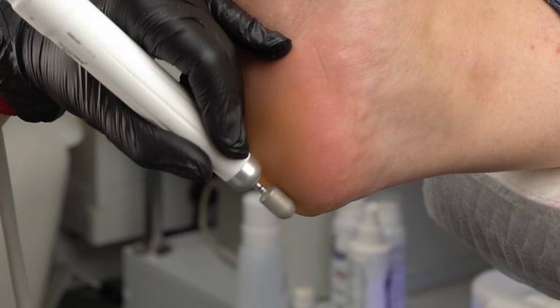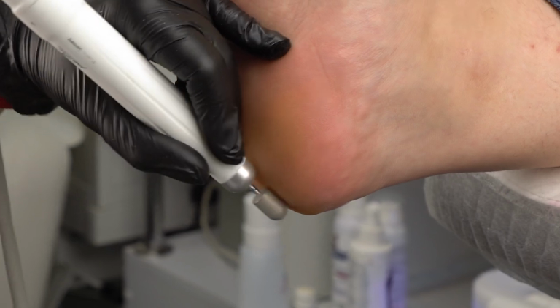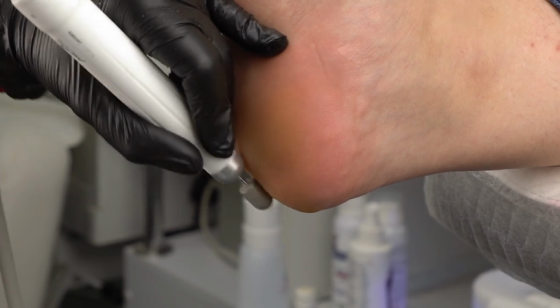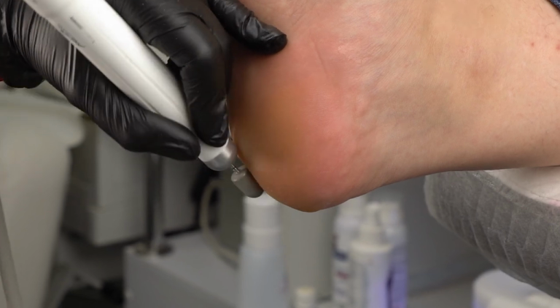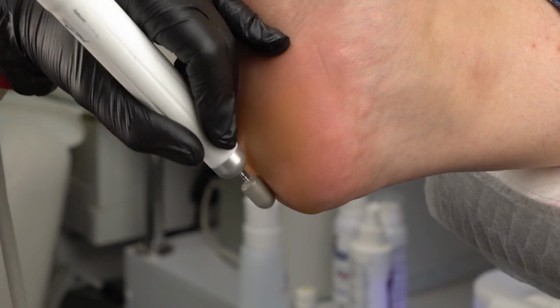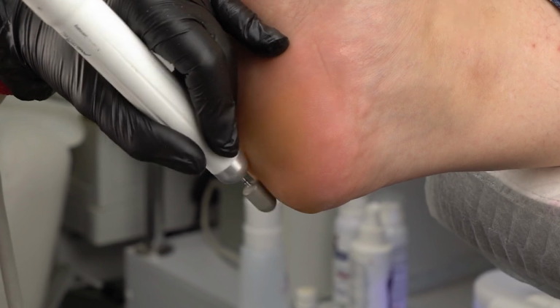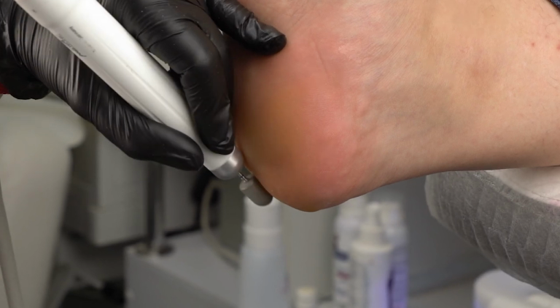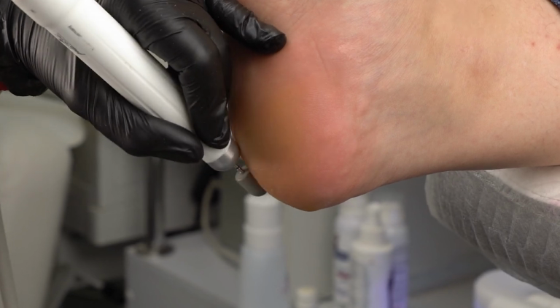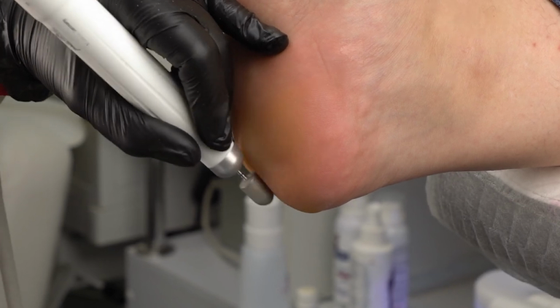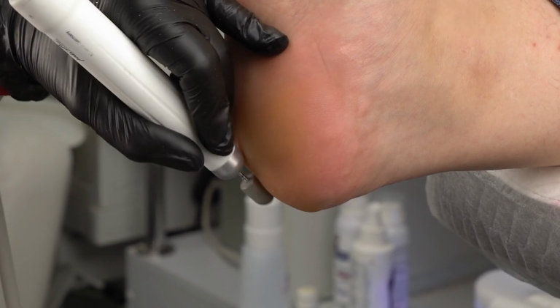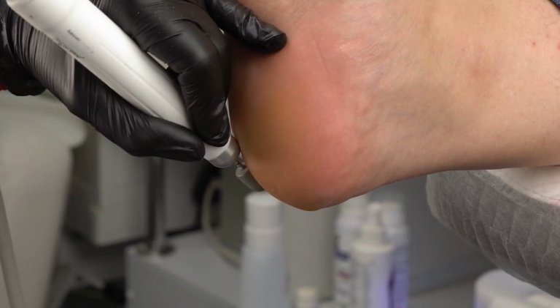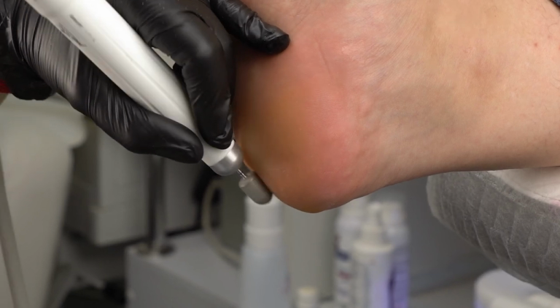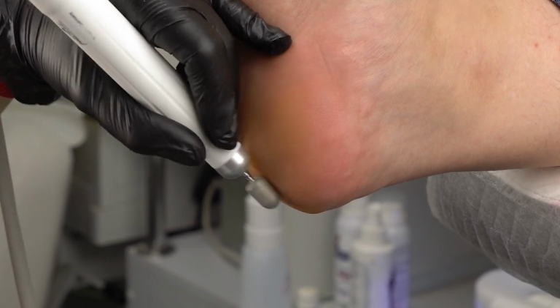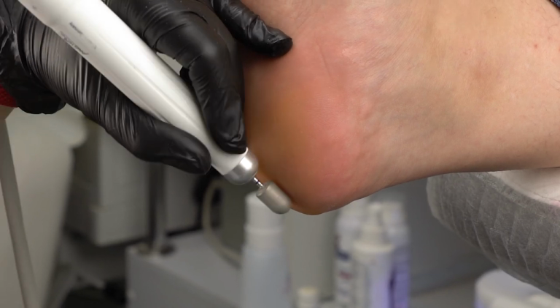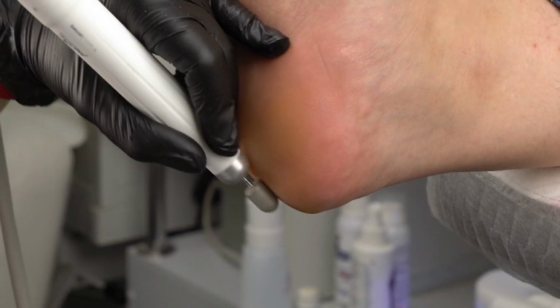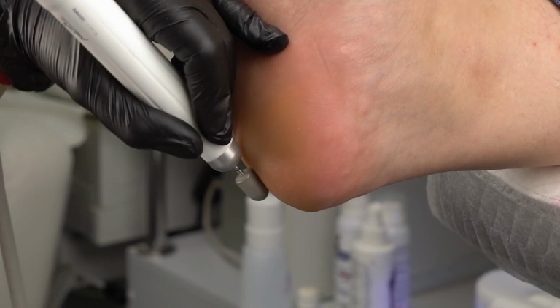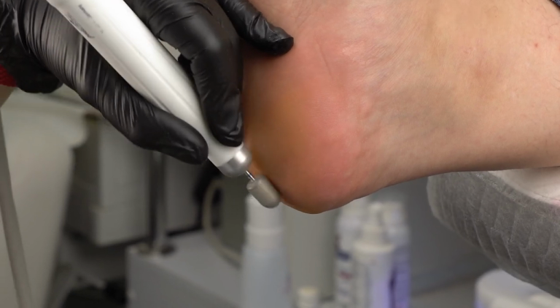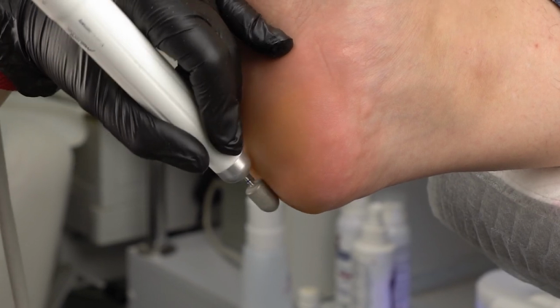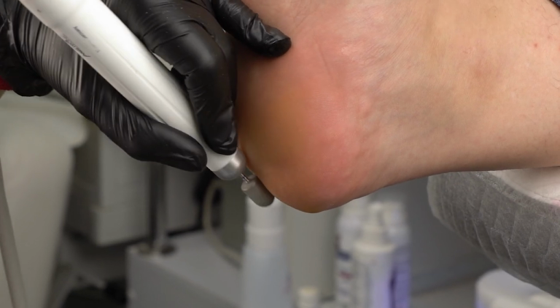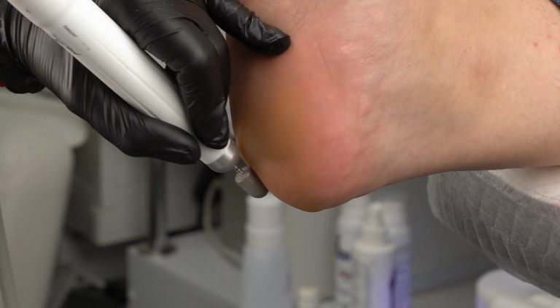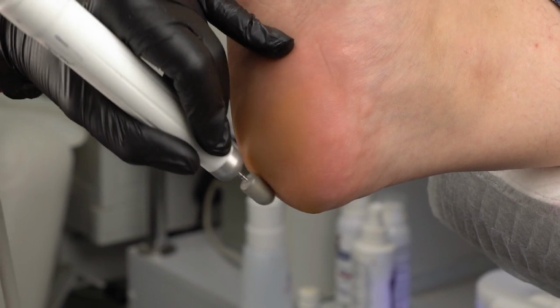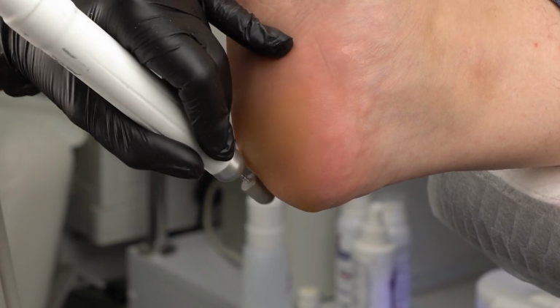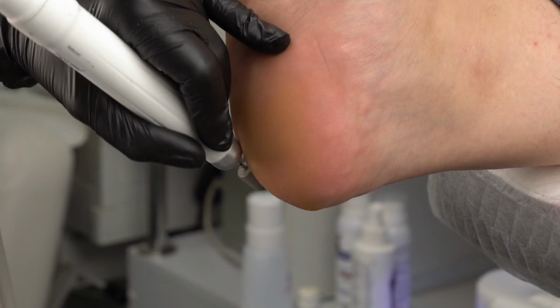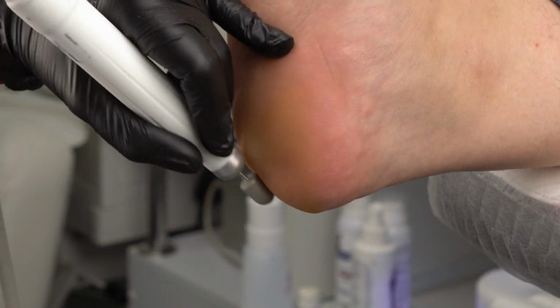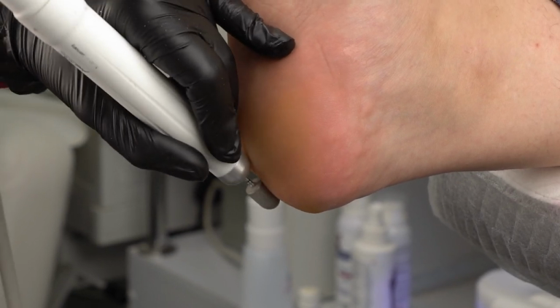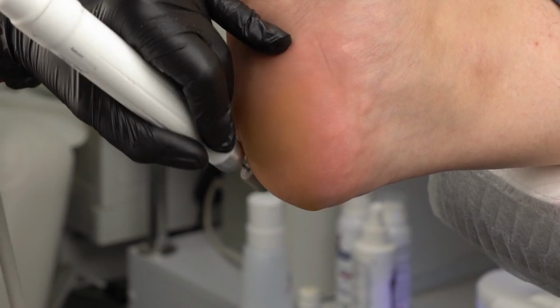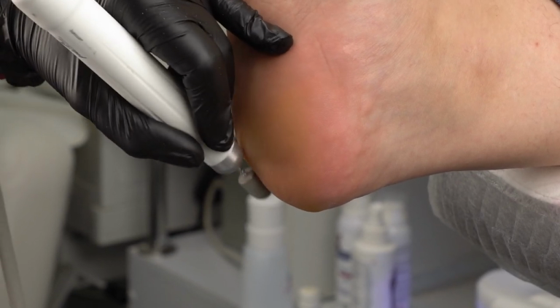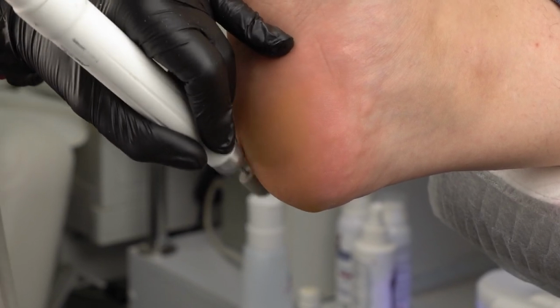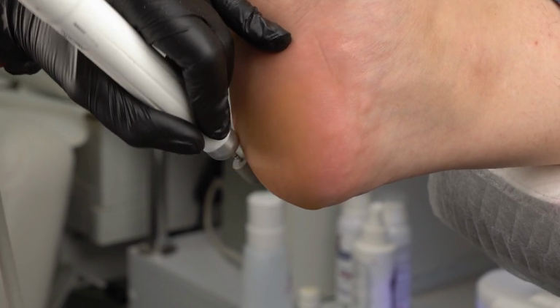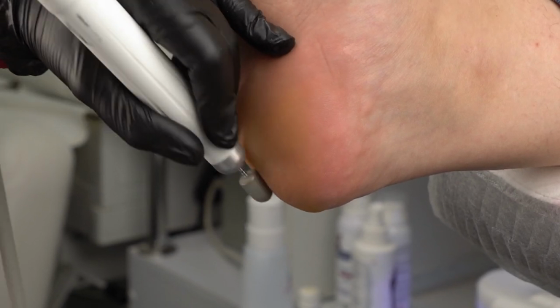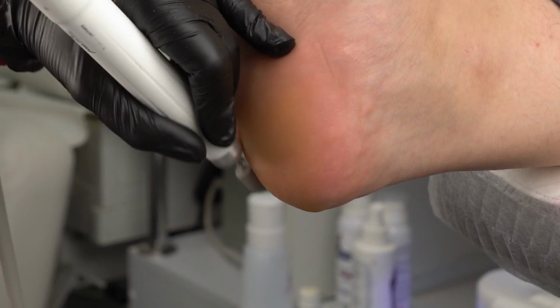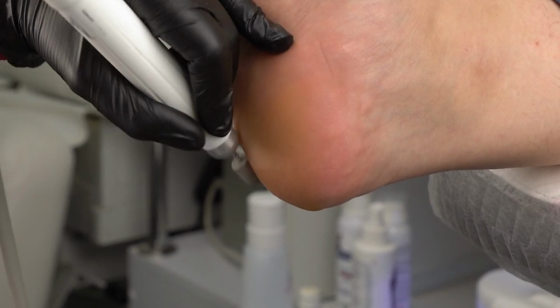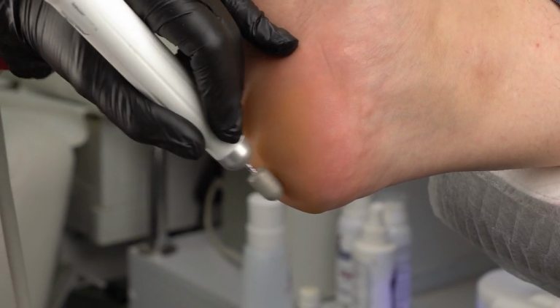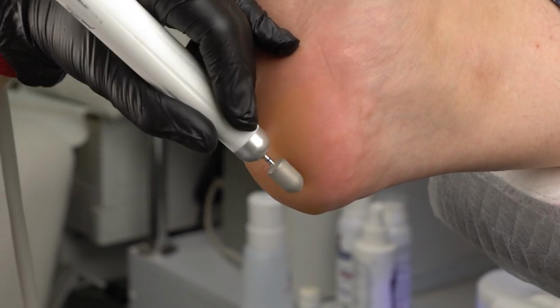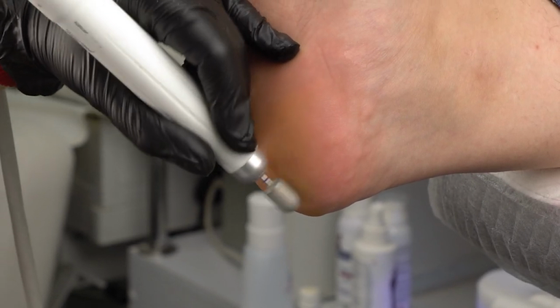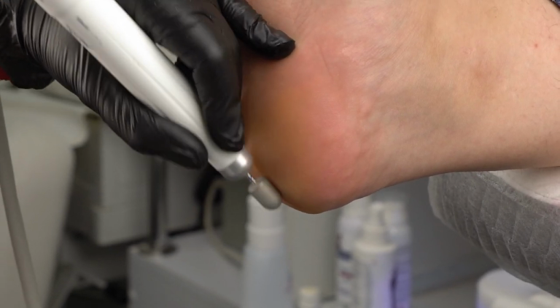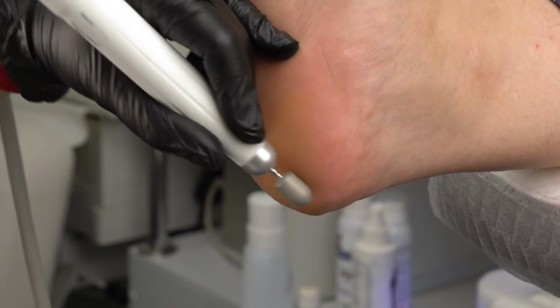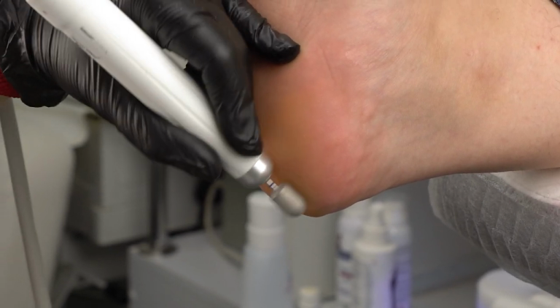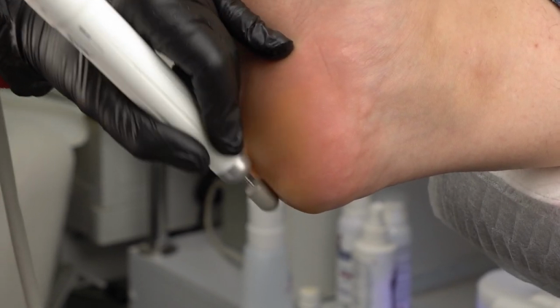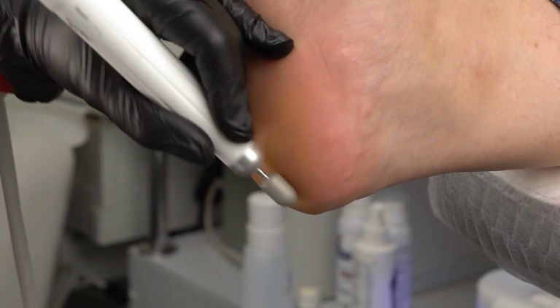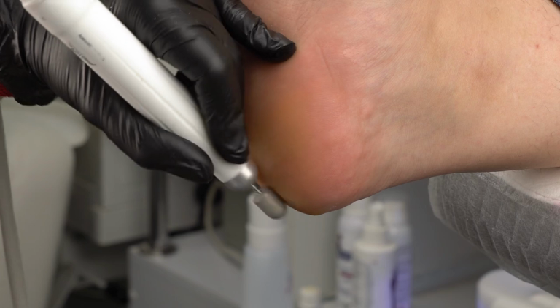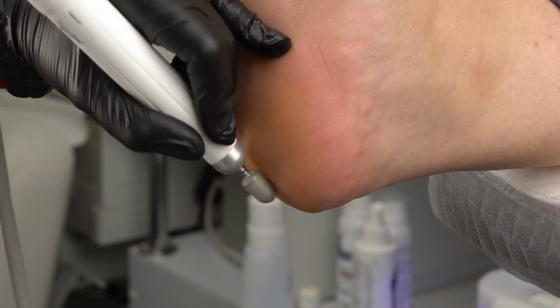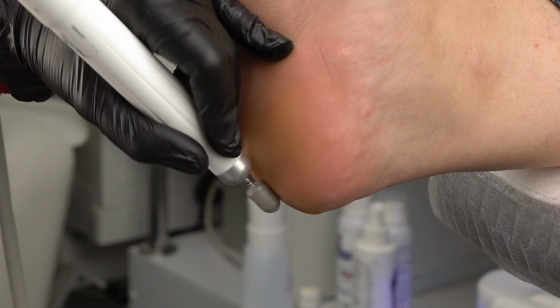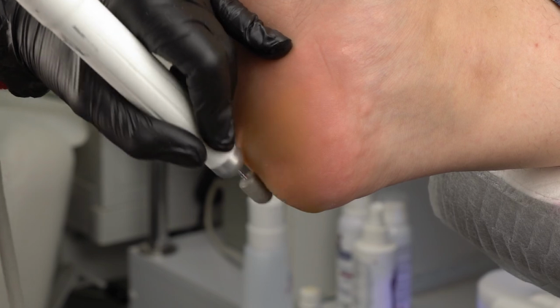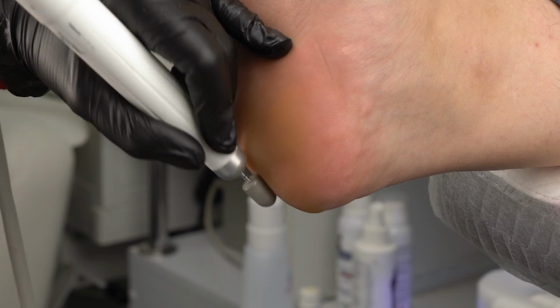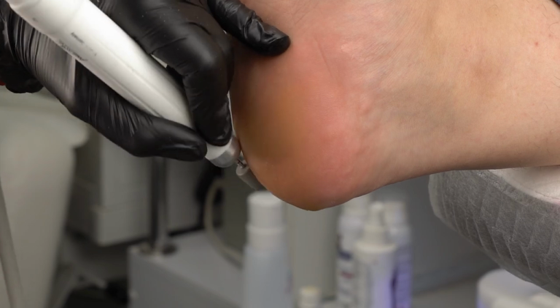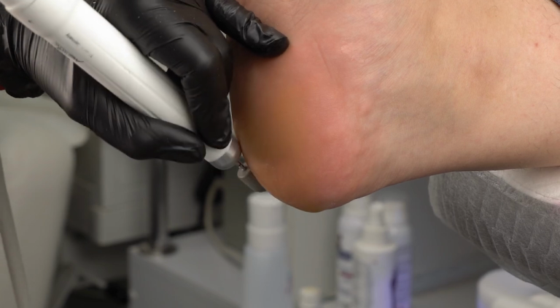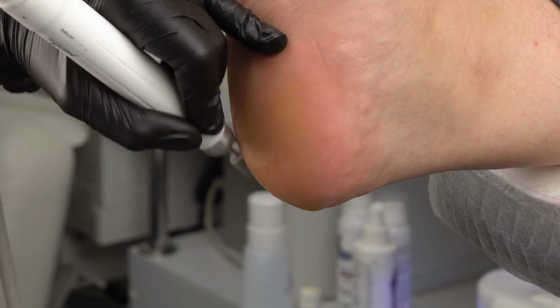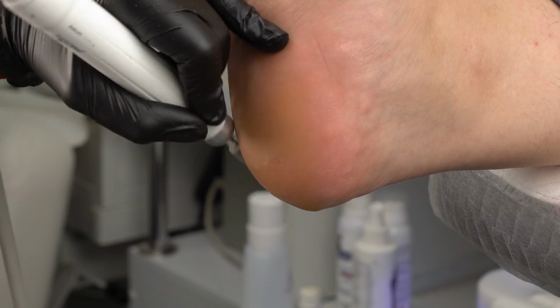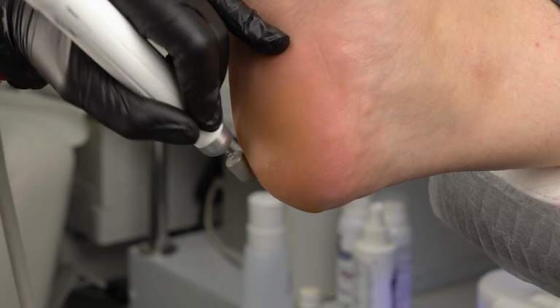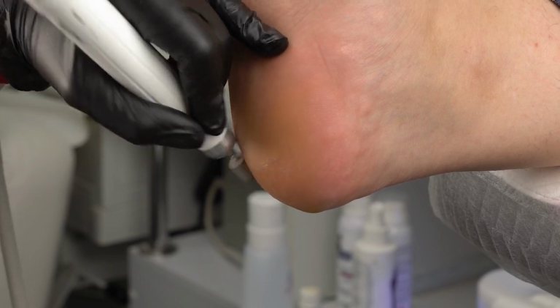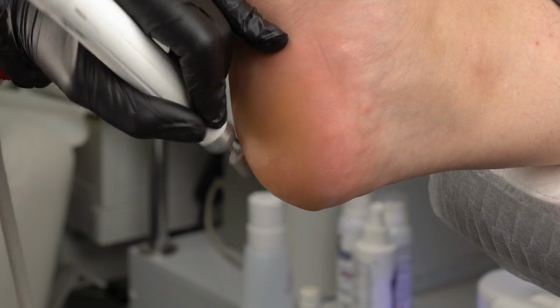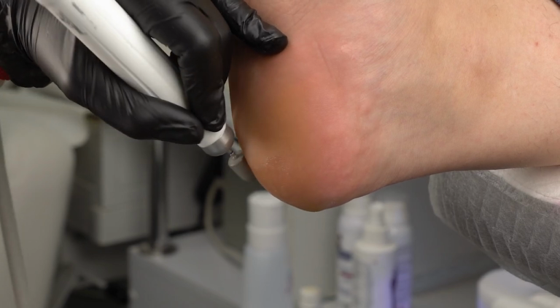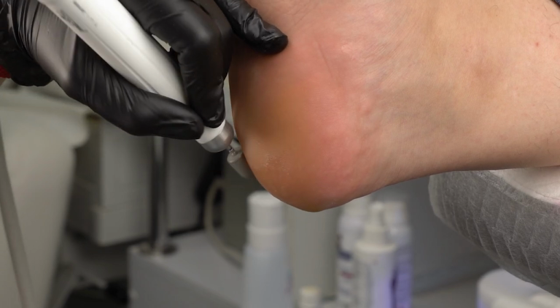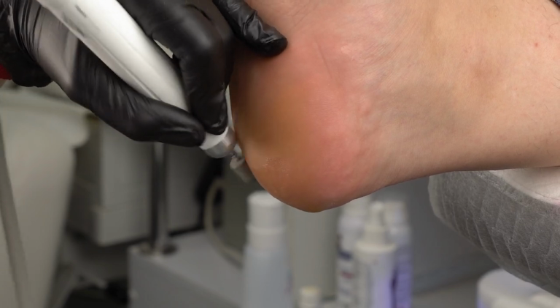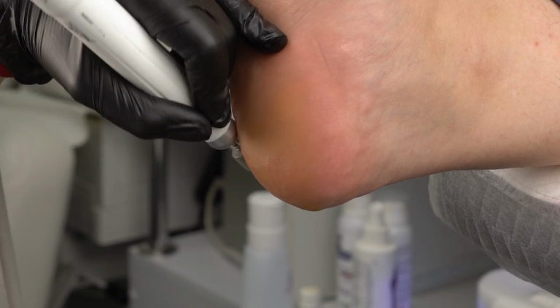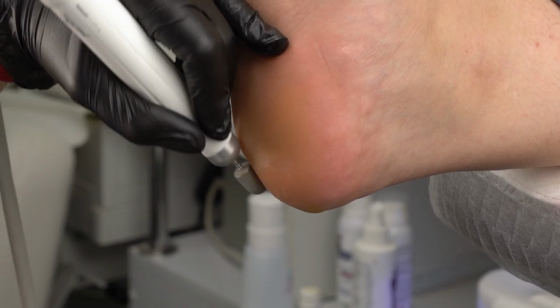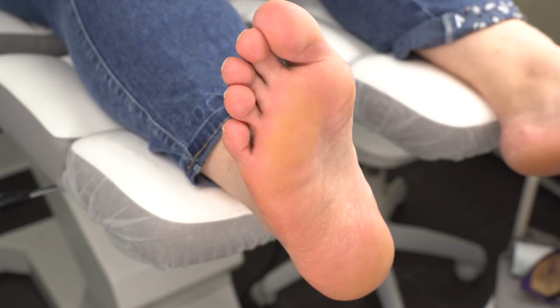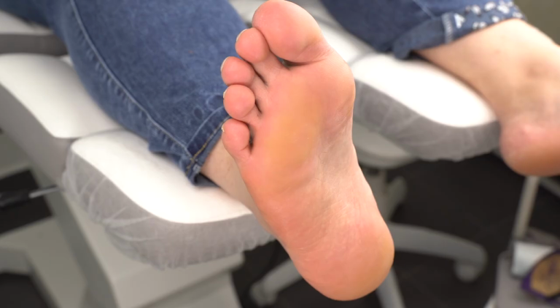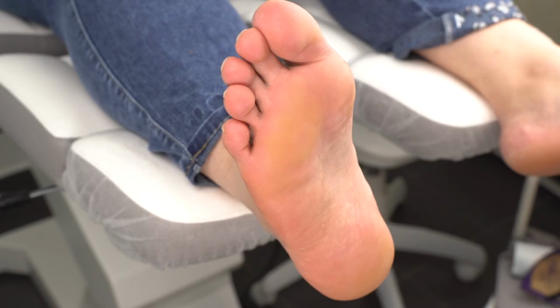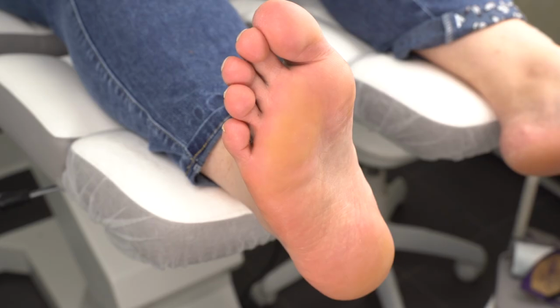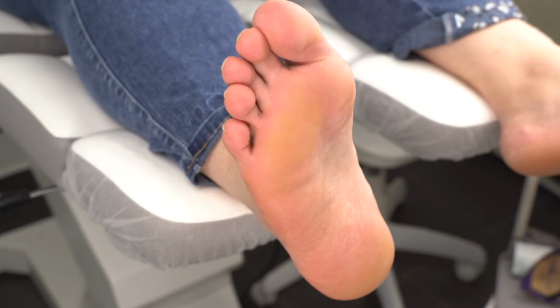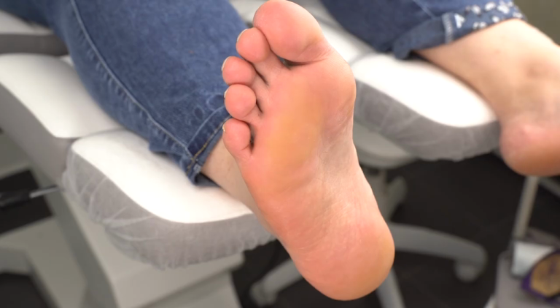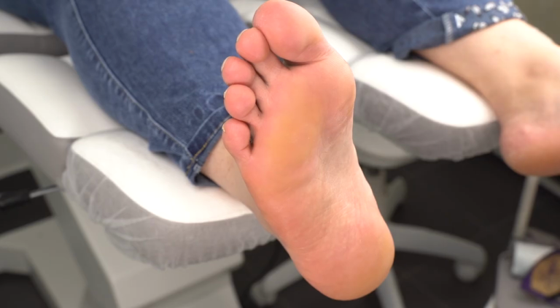Now we polish it with the cap to smooth out the skin and to minimize the risk of new corns.